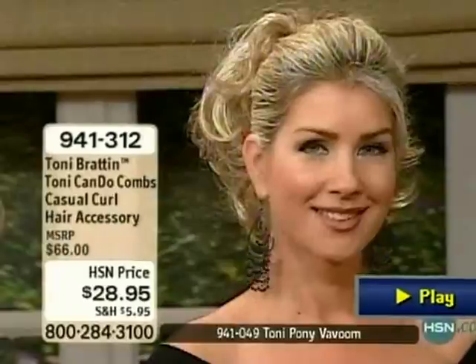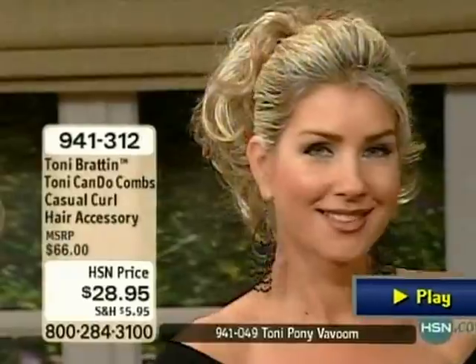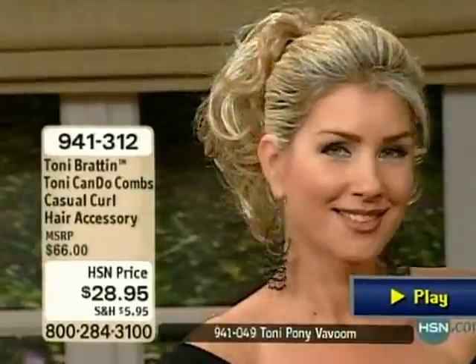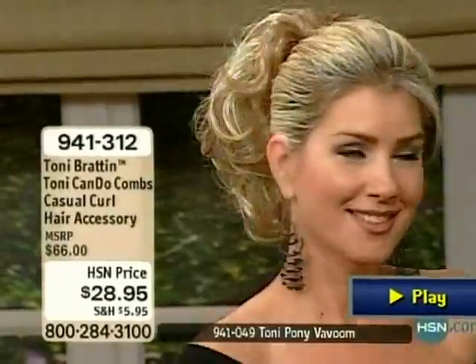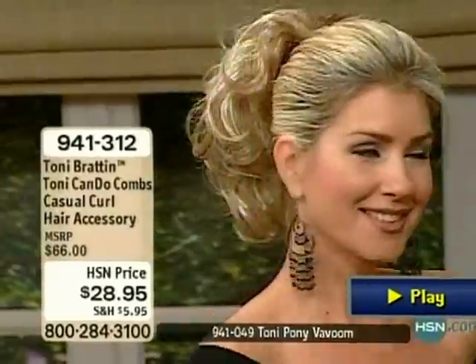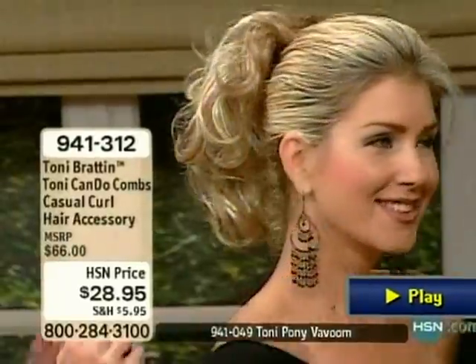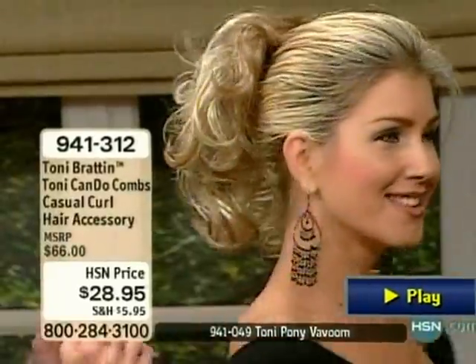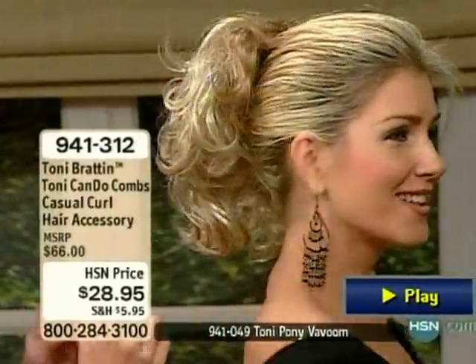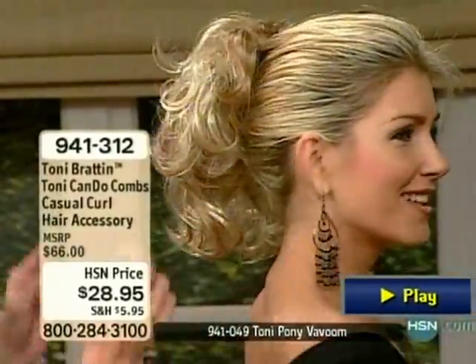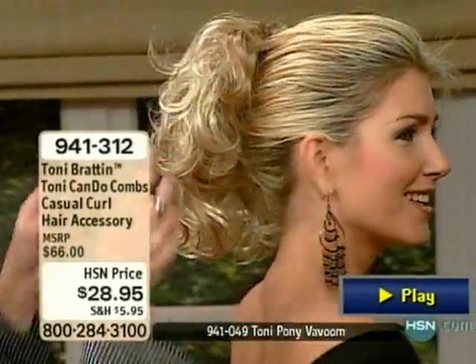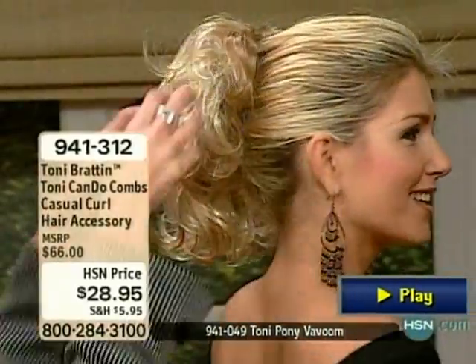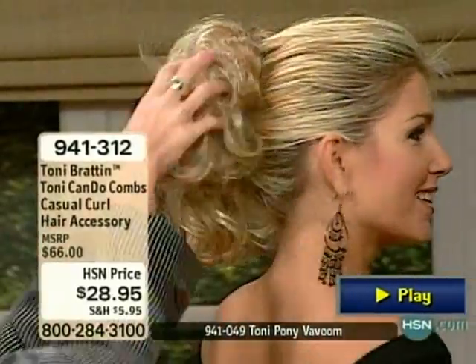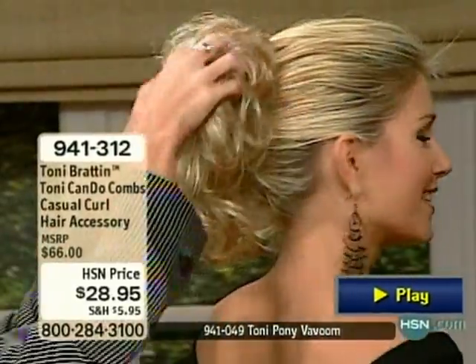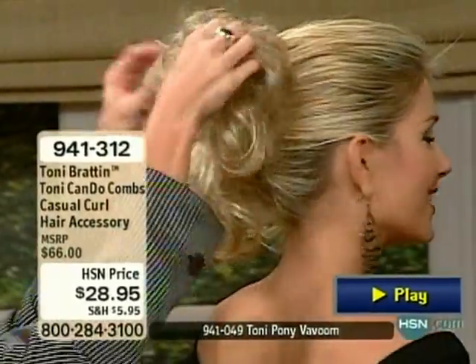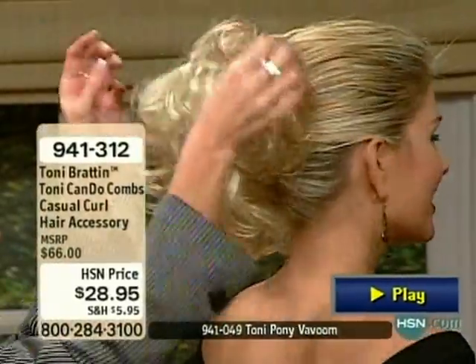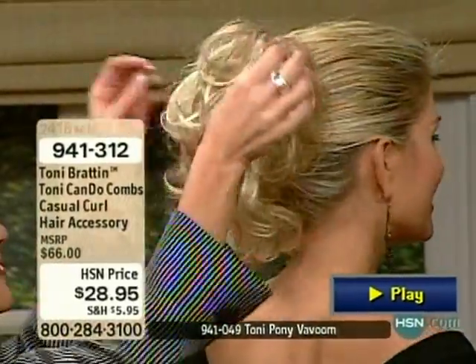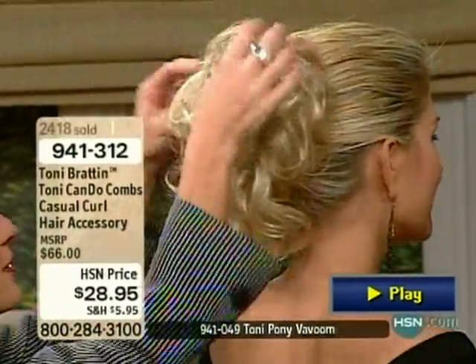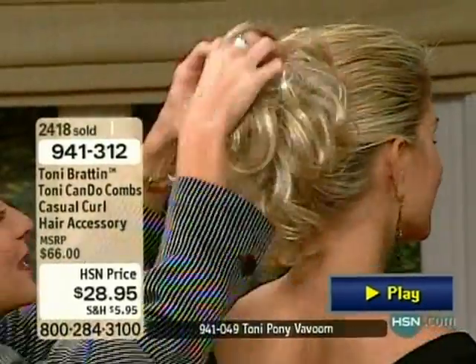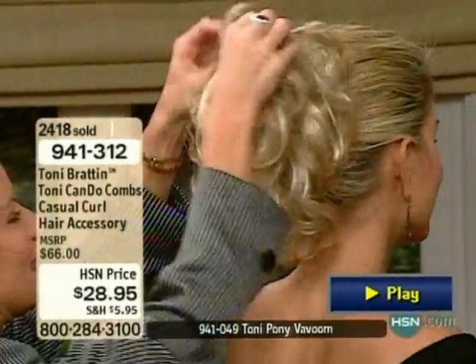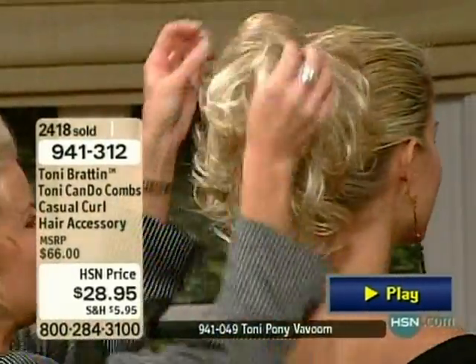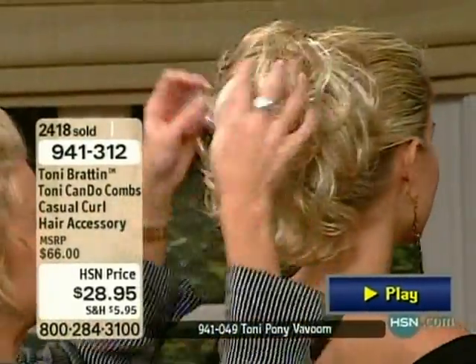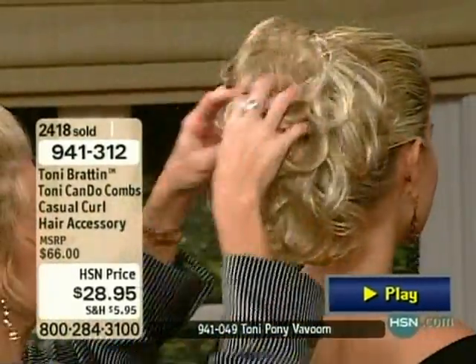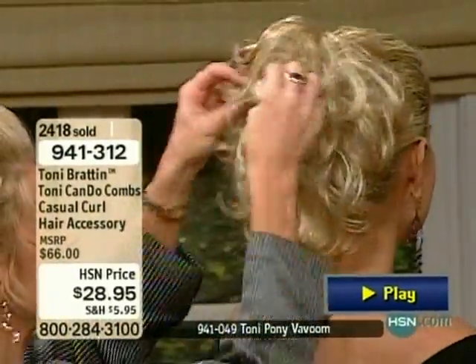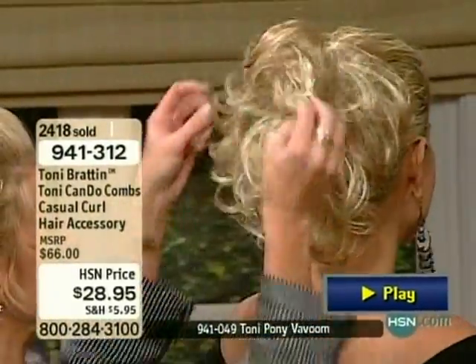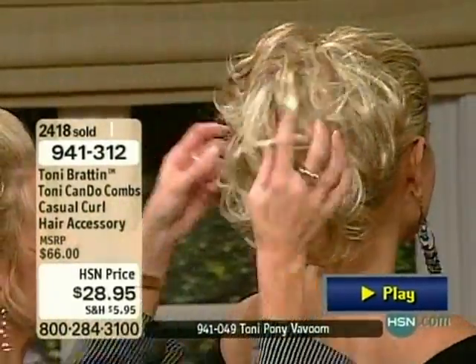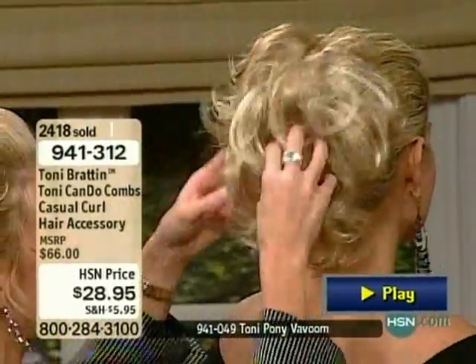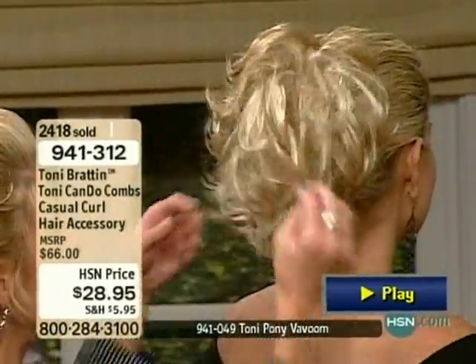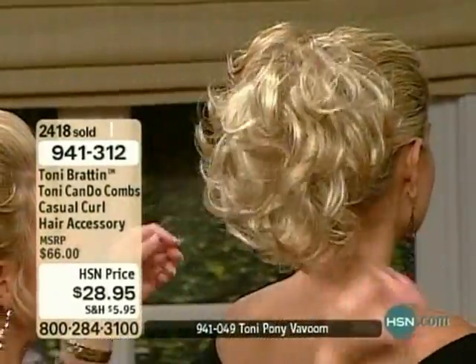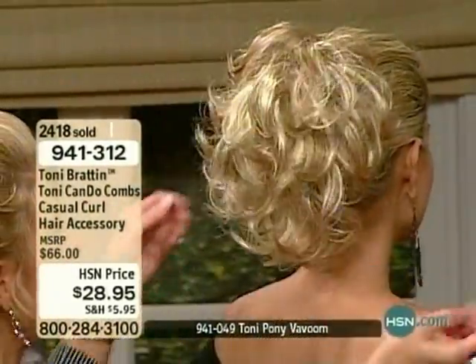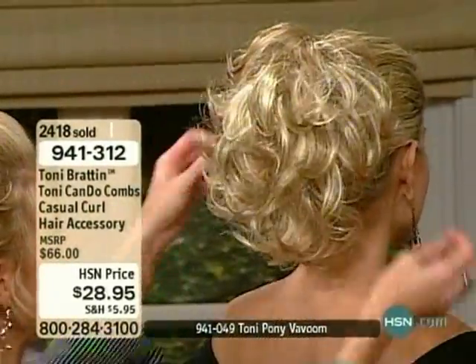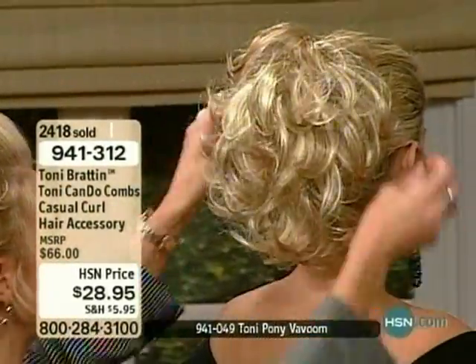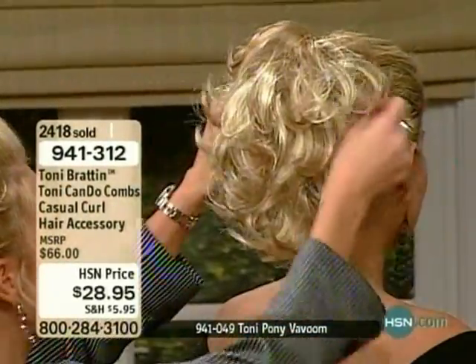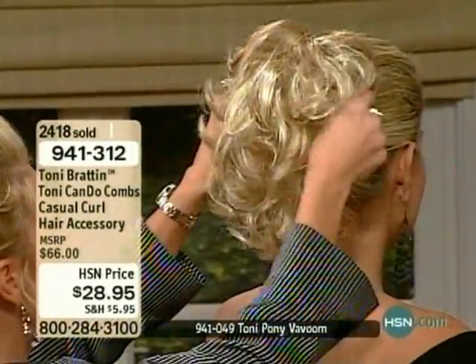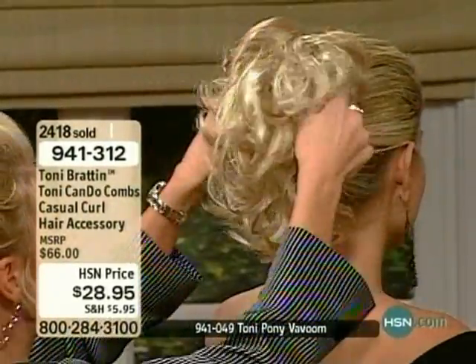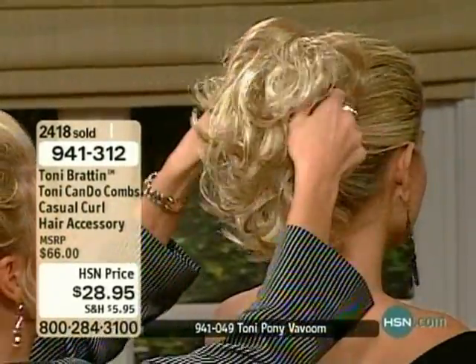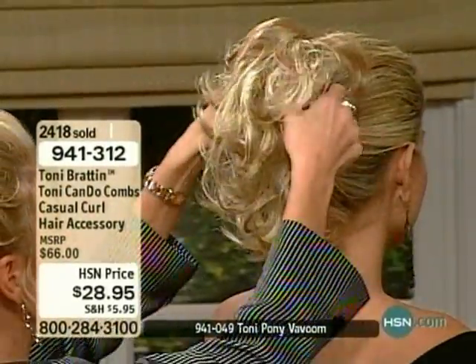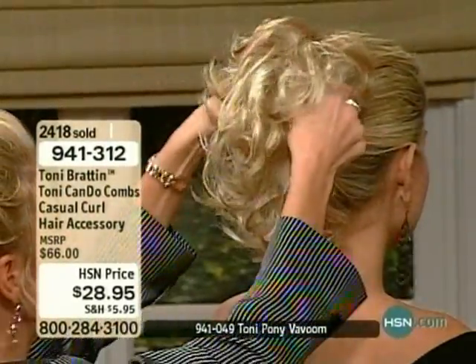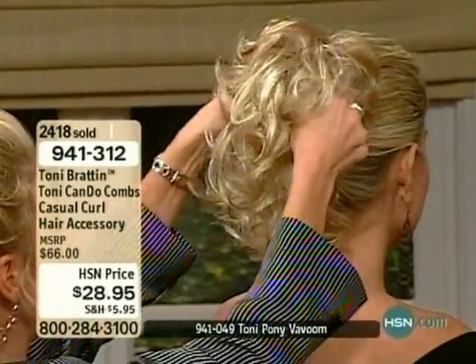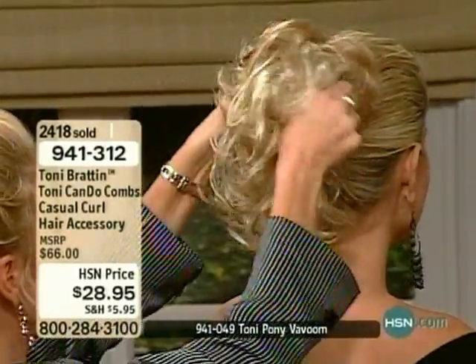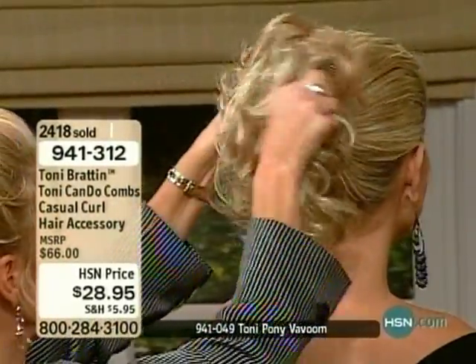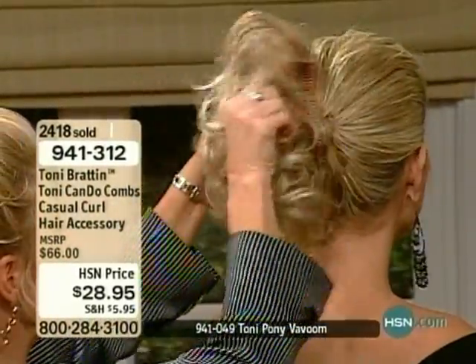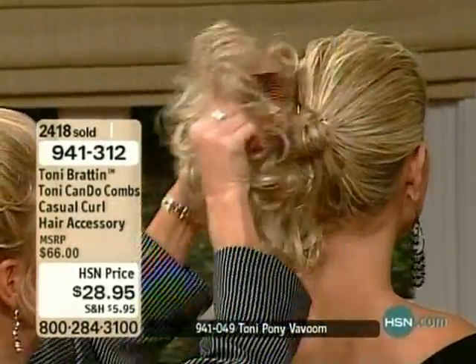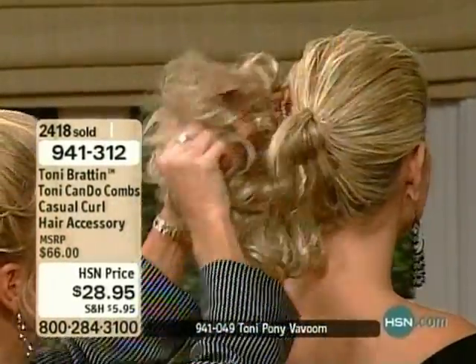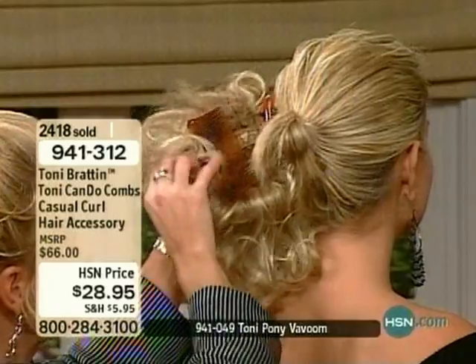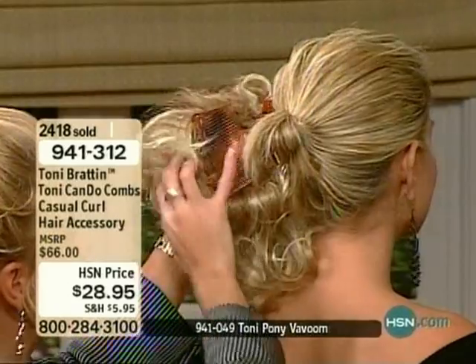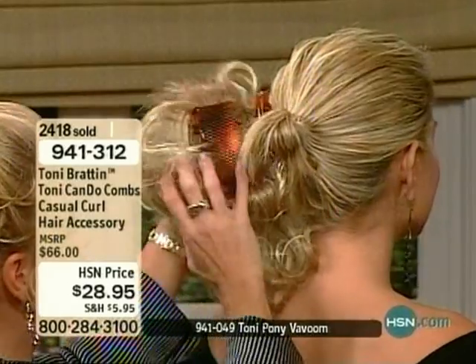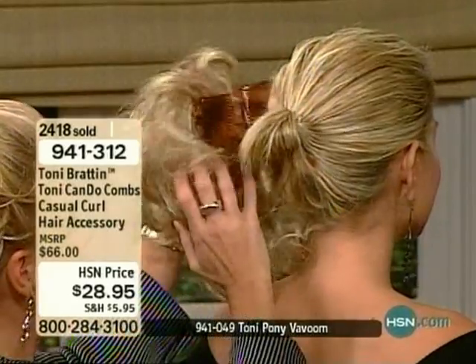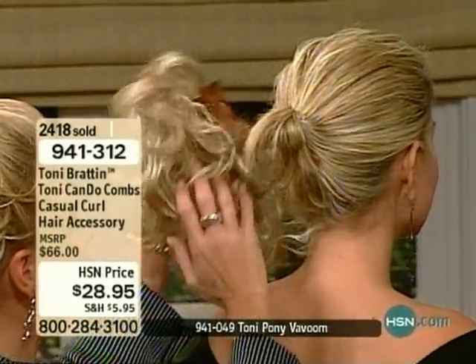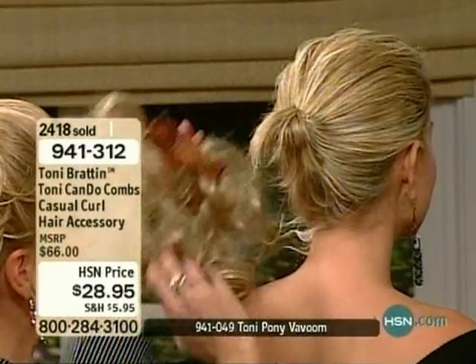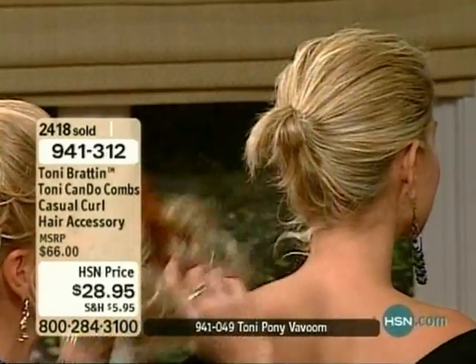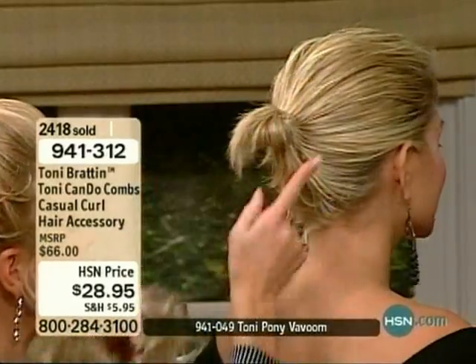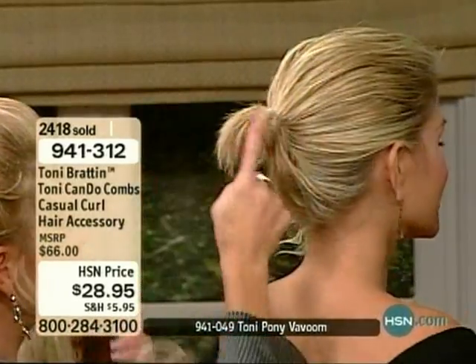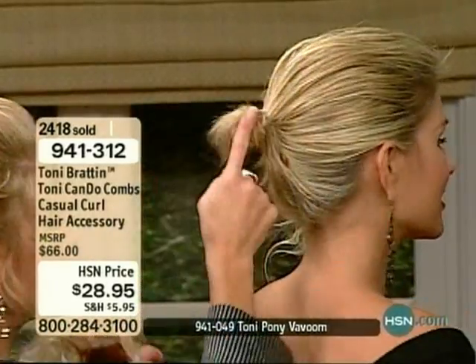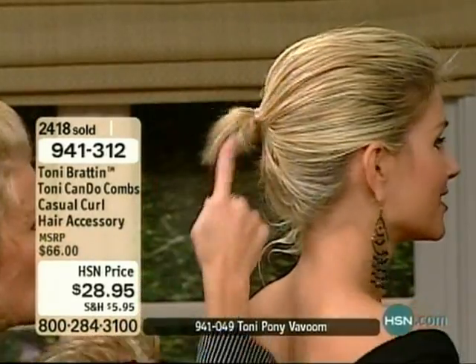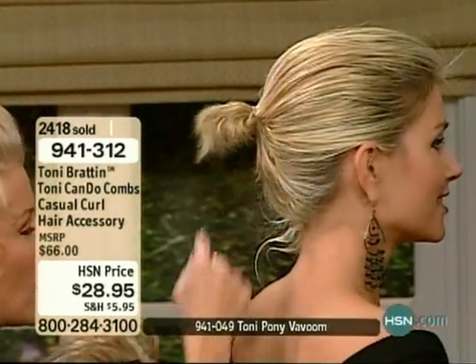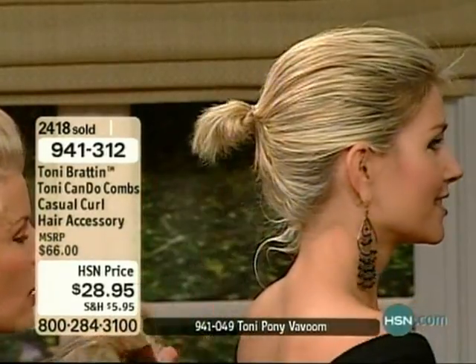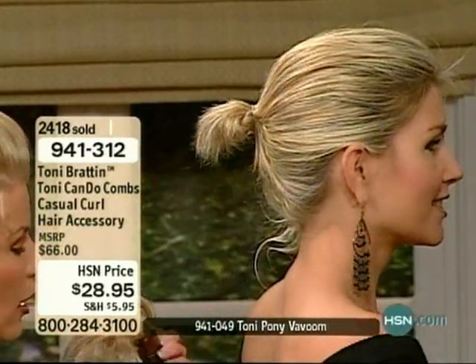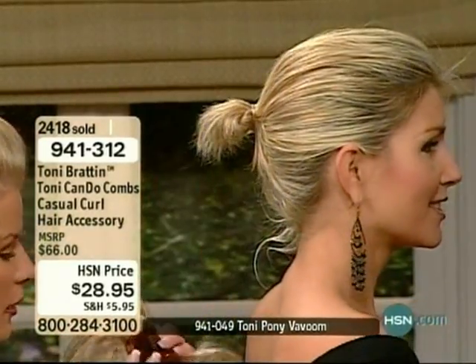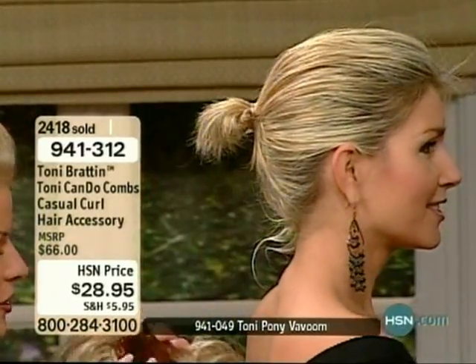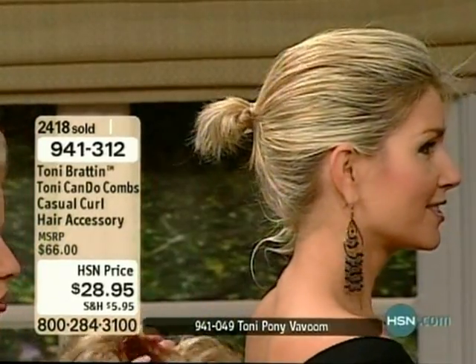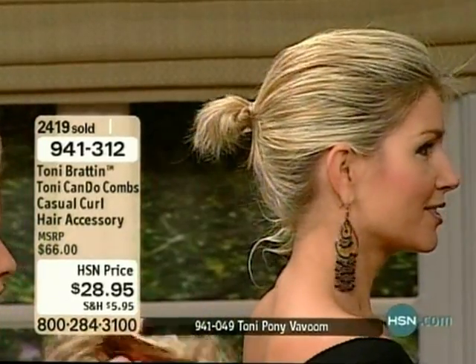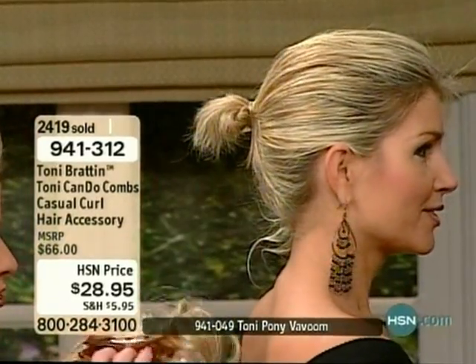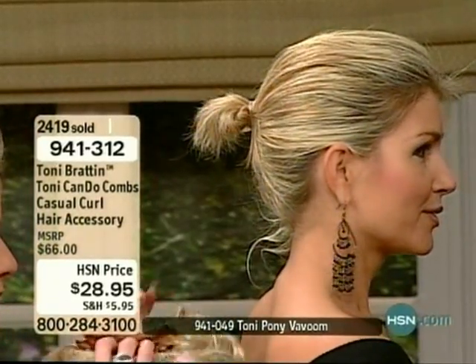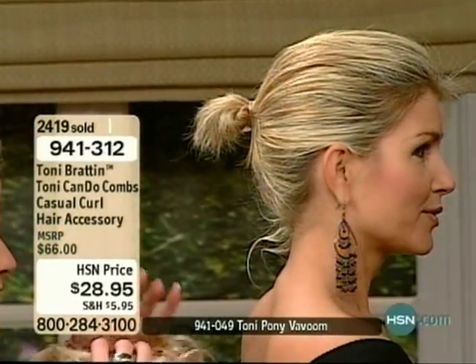I'm going to get you here. Now, as you can see, this is a ton of hair, a lot of volume. Let's take a look at what Carla starts with.